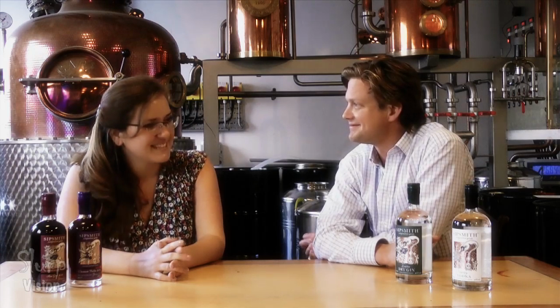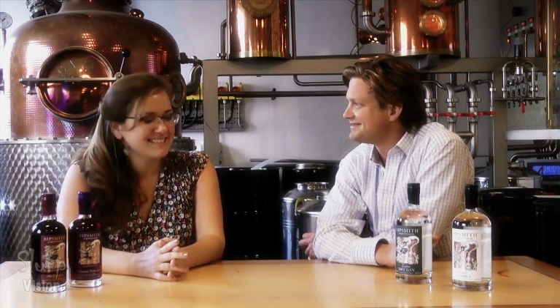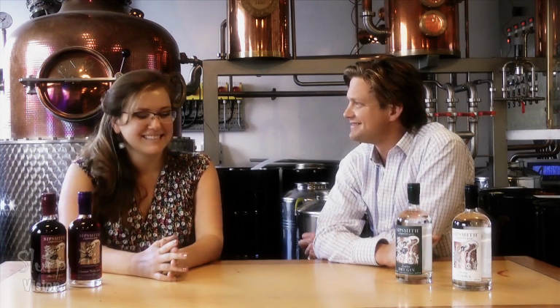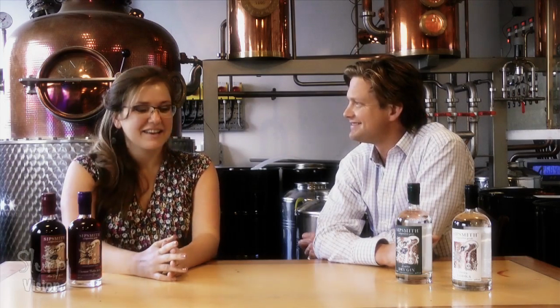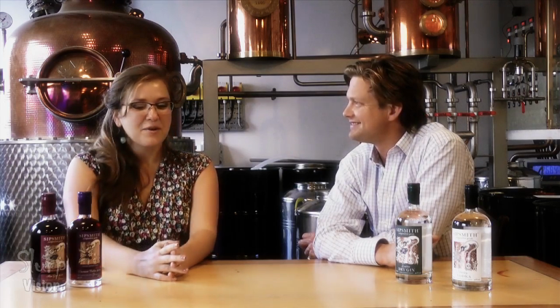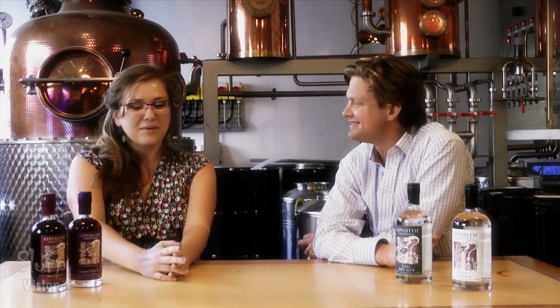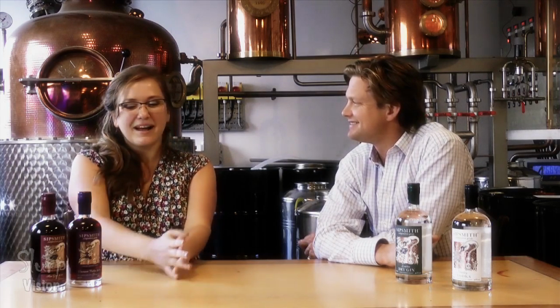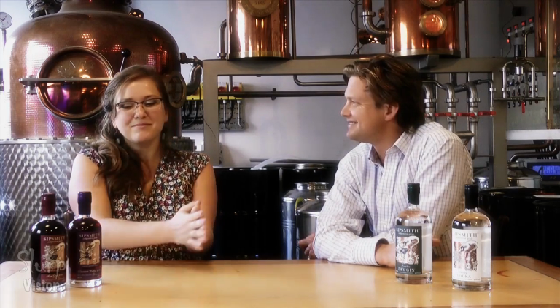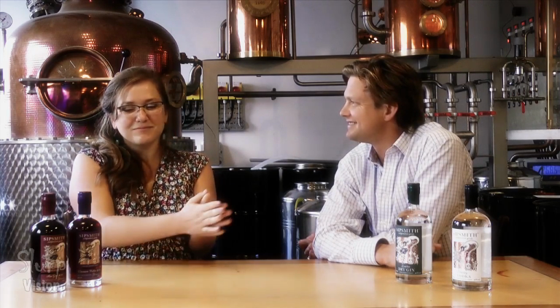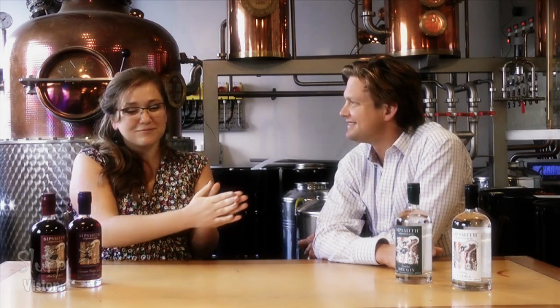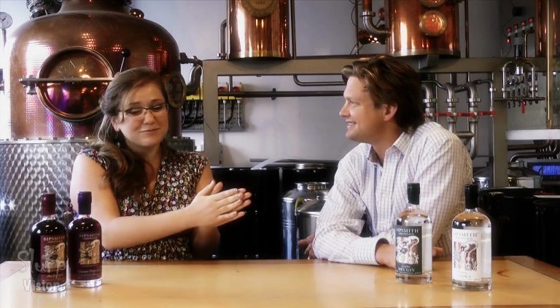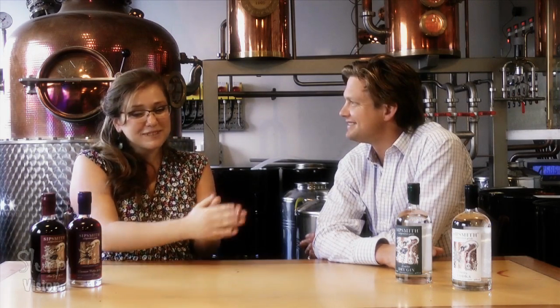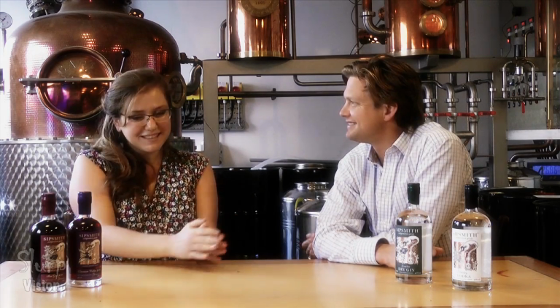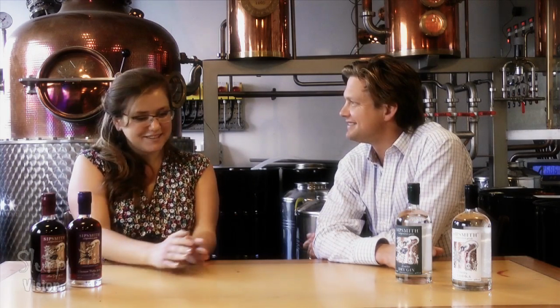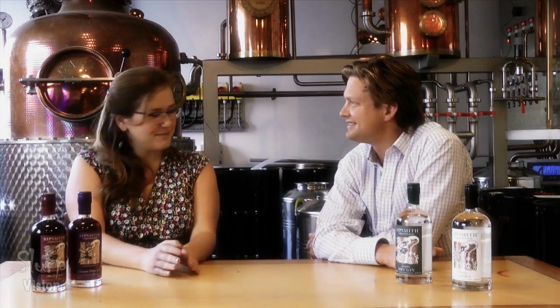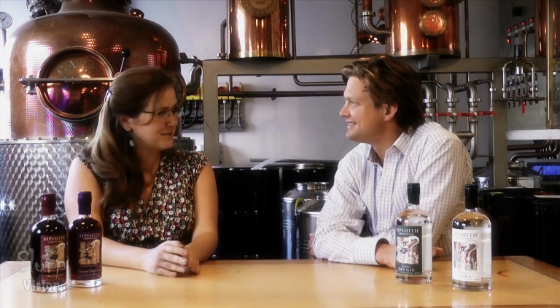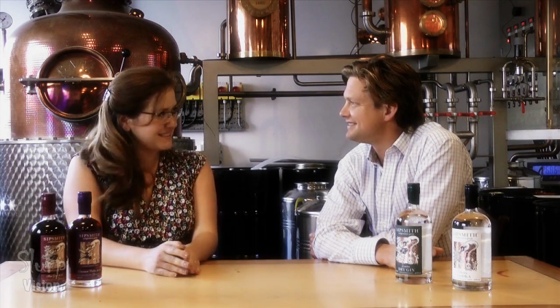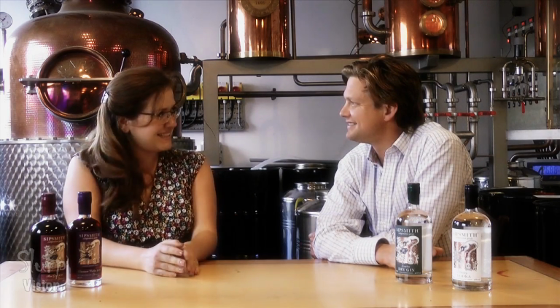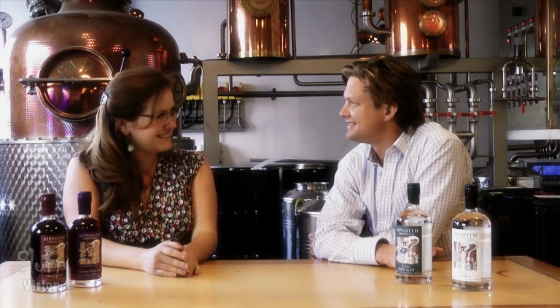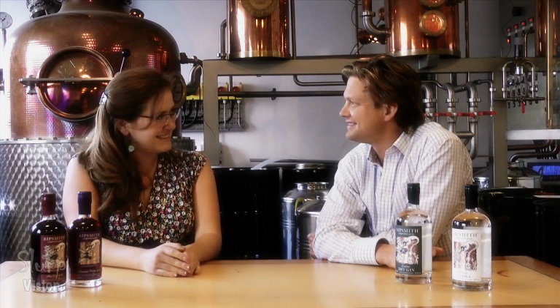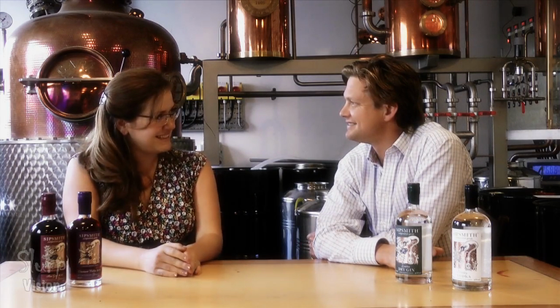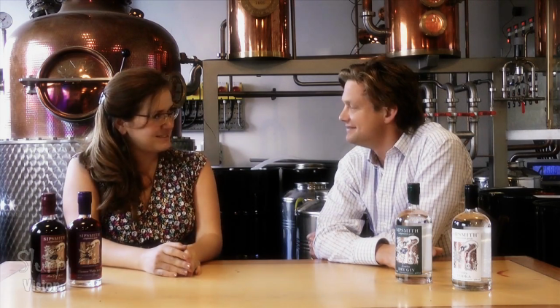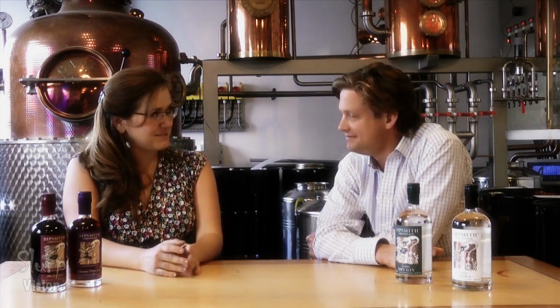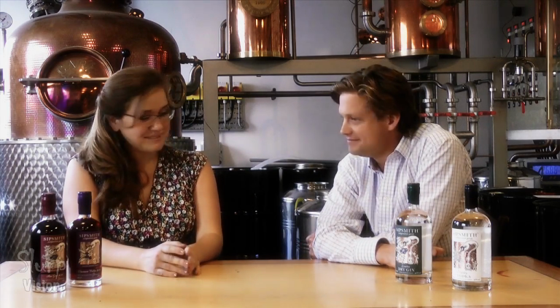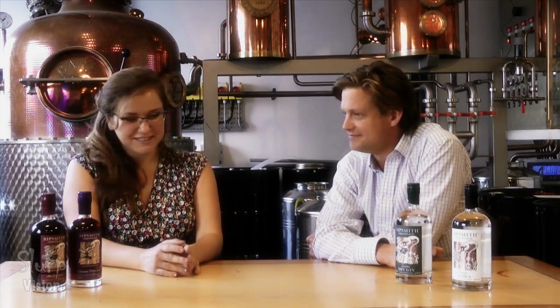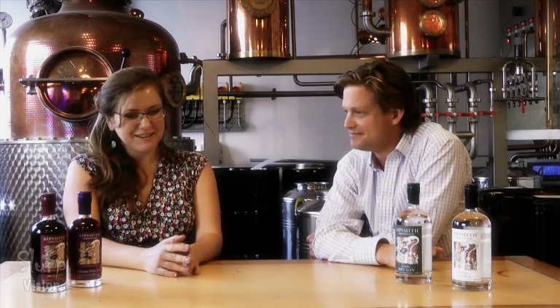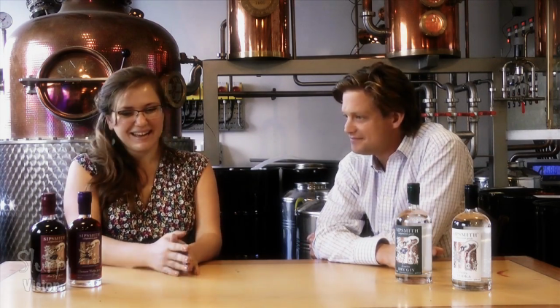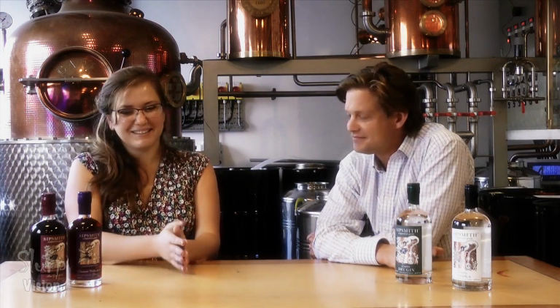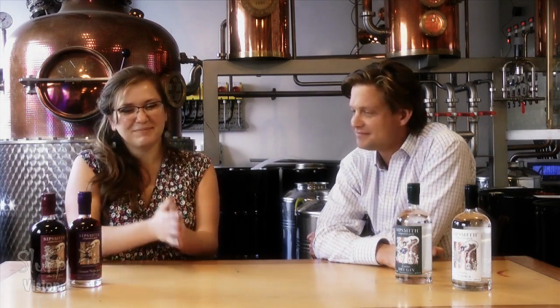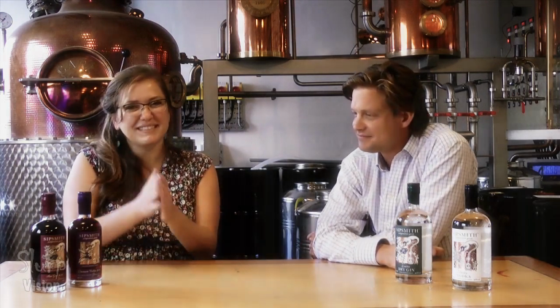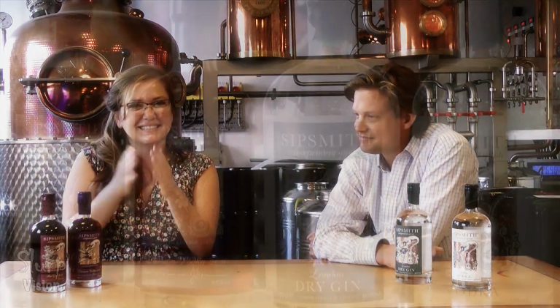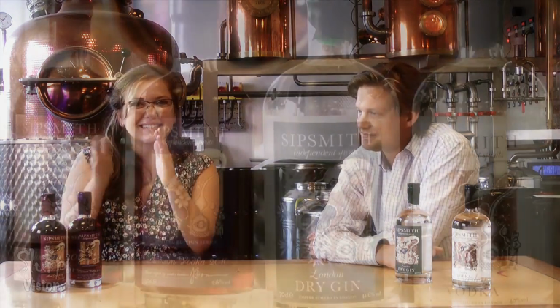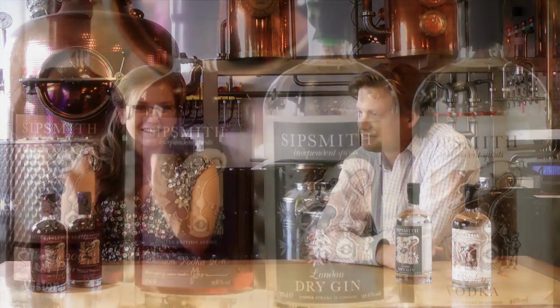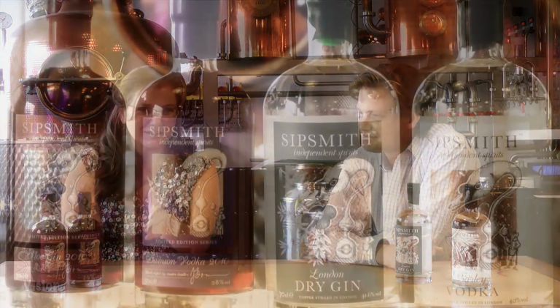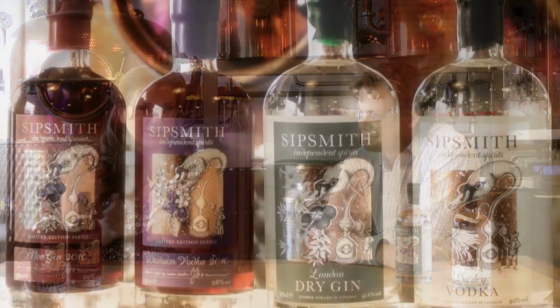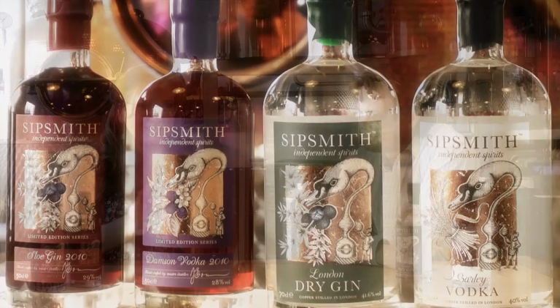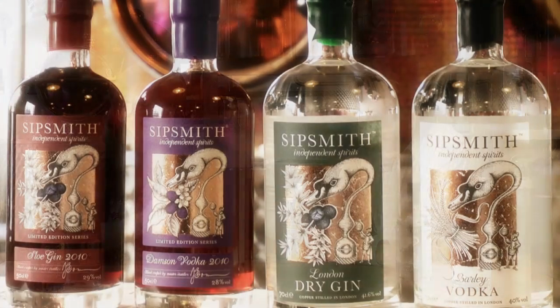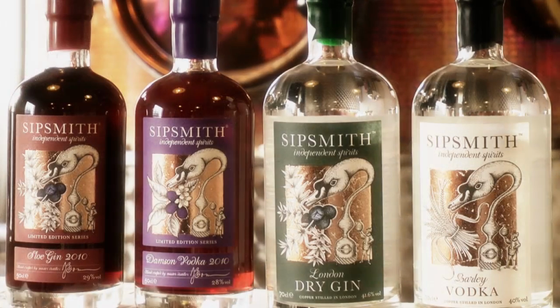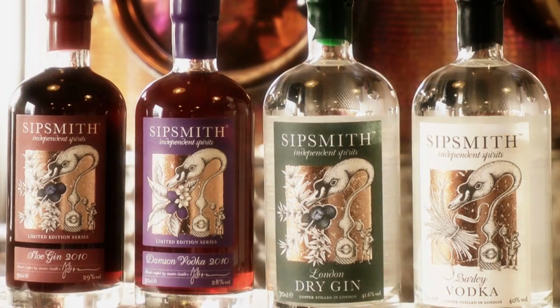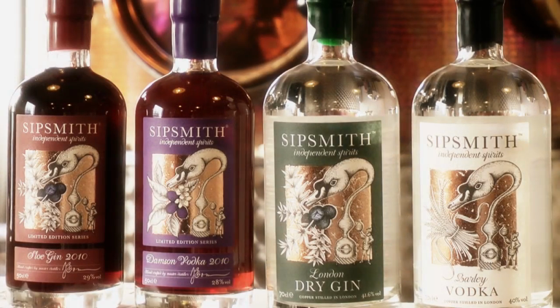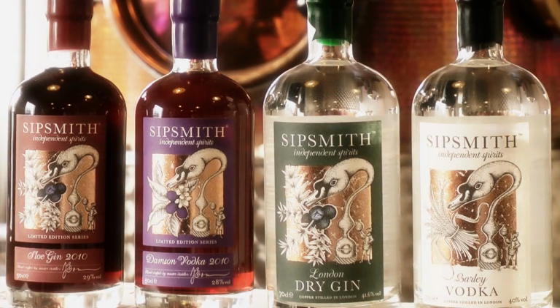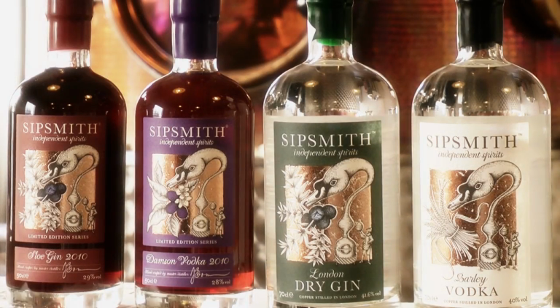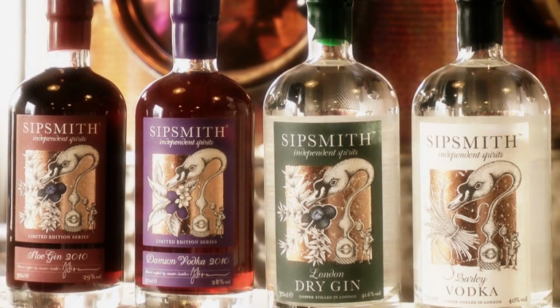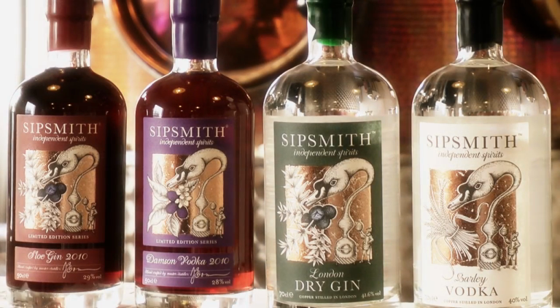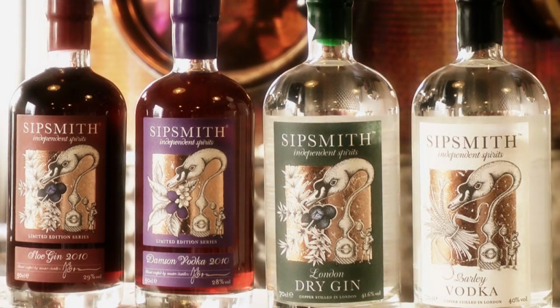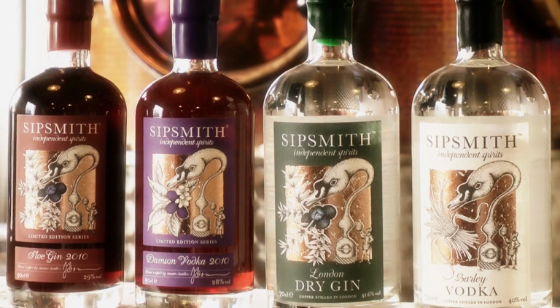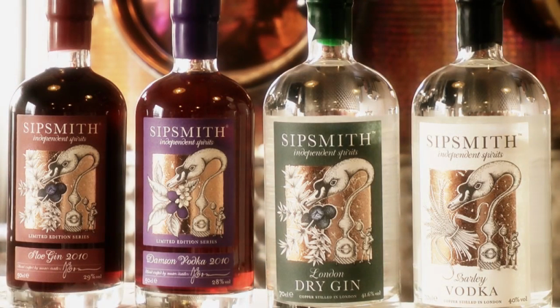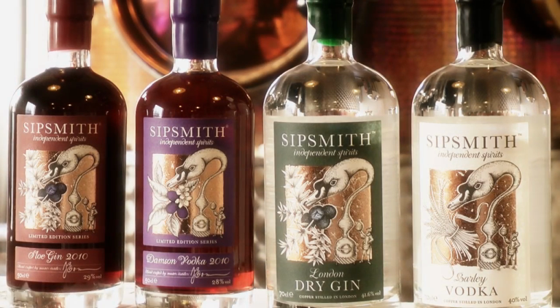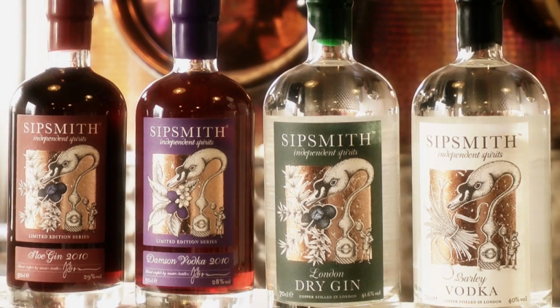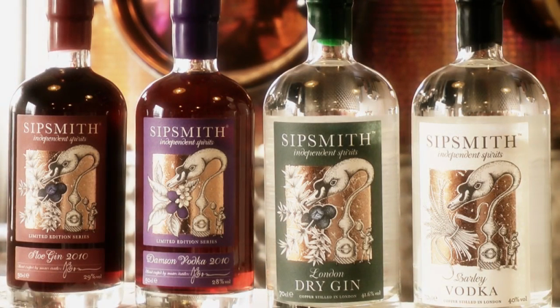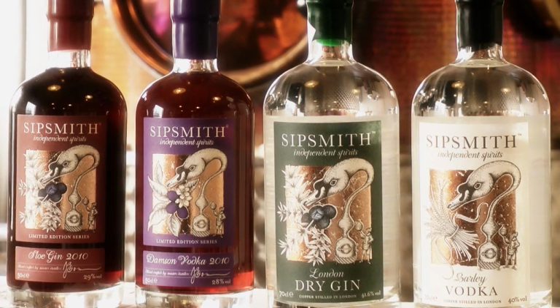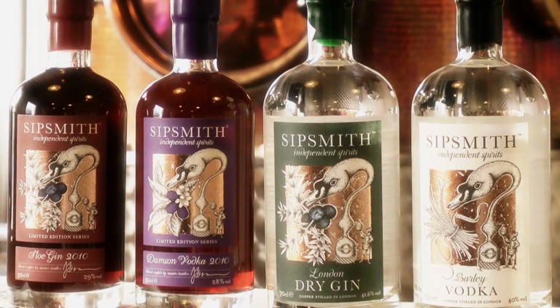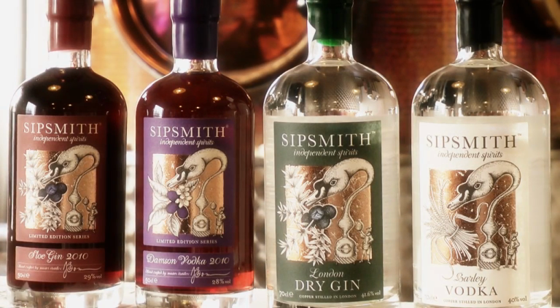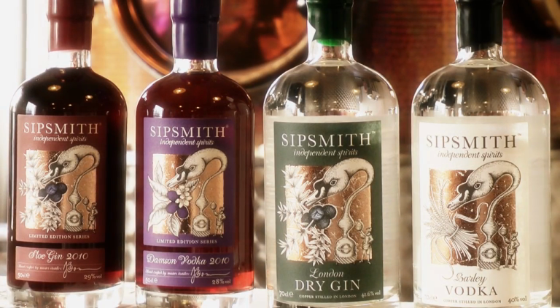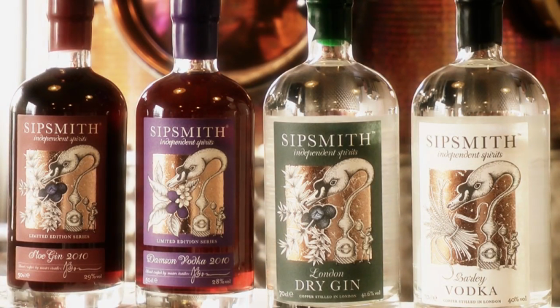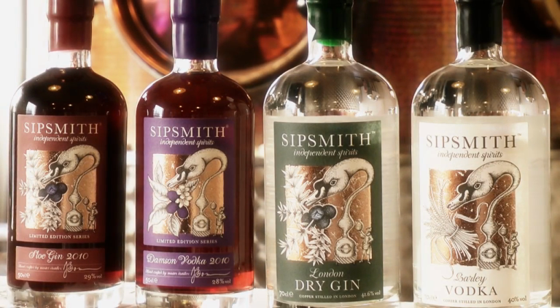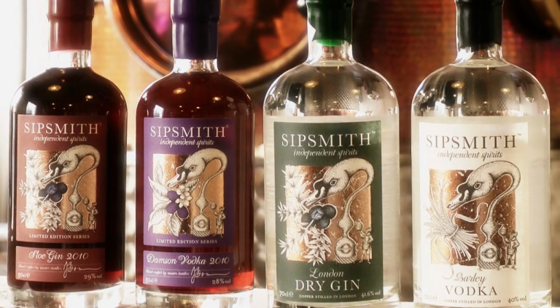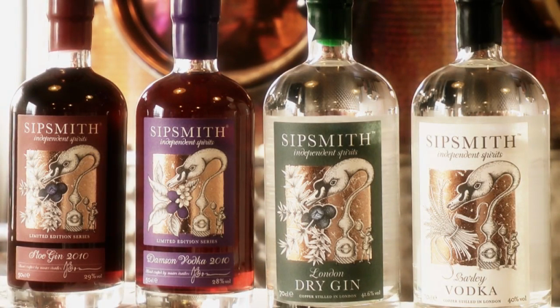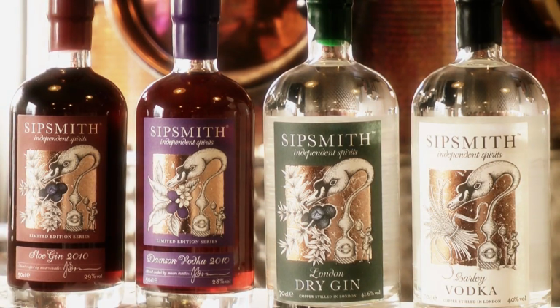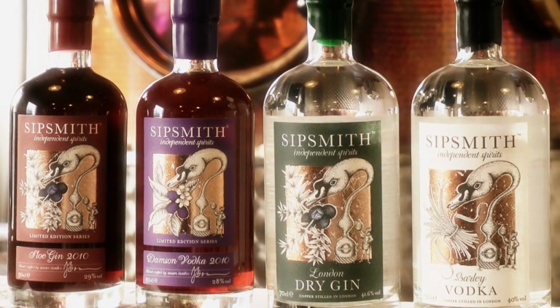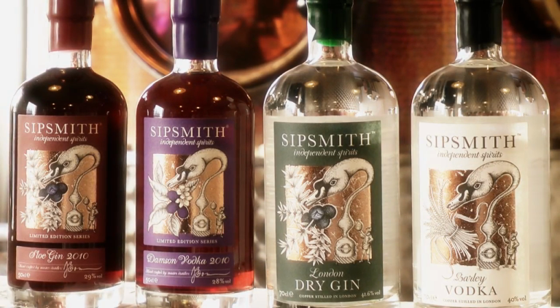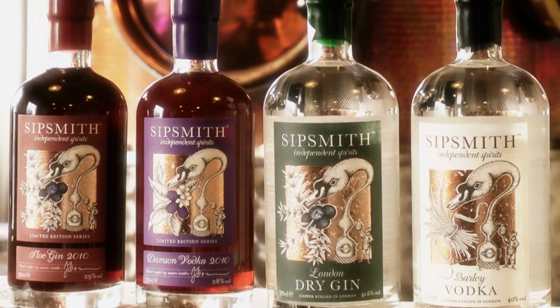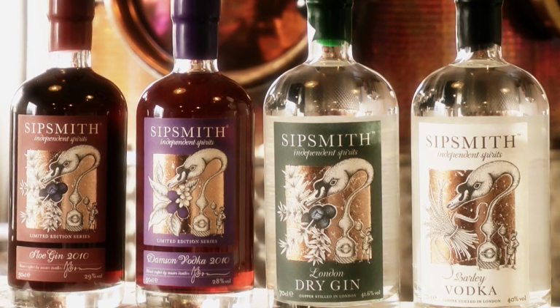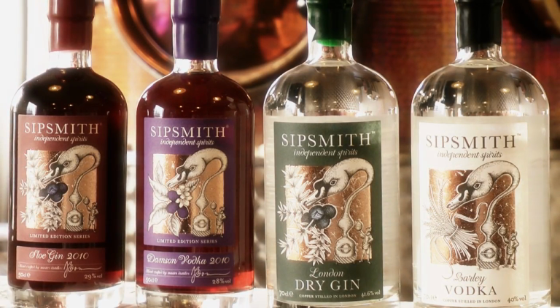Fantastic! Well, I'm really looking forward to tasting these with you. And please click on the bottles that you see for an individual tasting by Sam and myself. Wonderful.